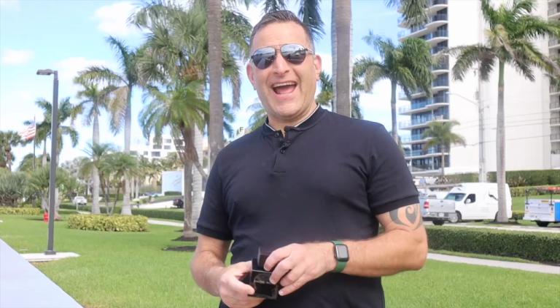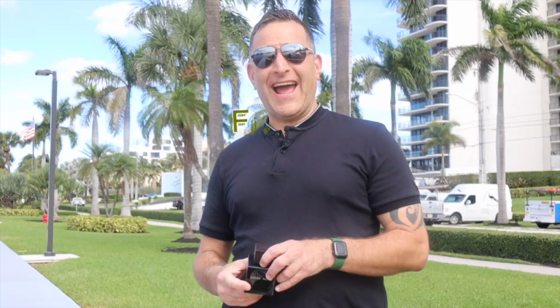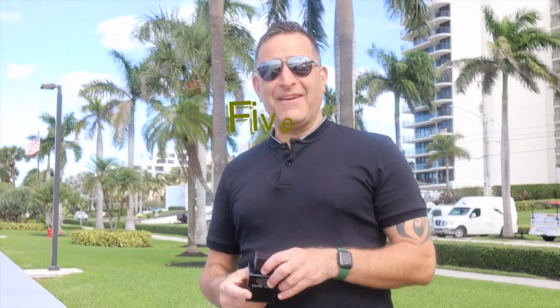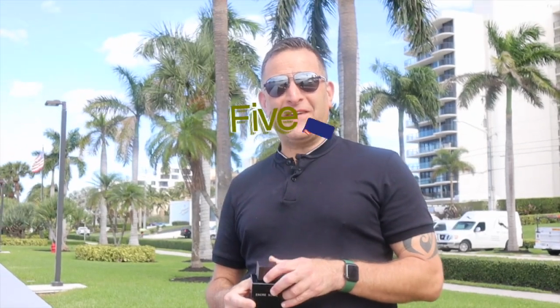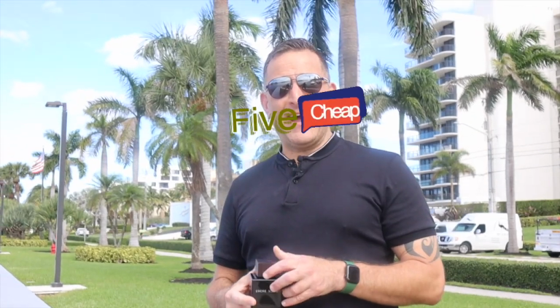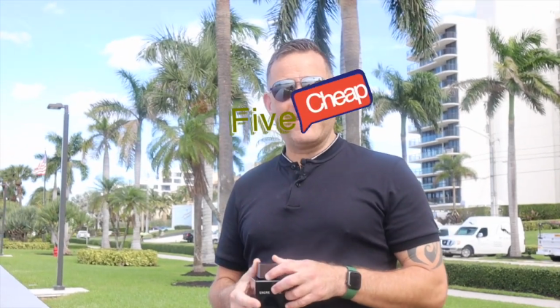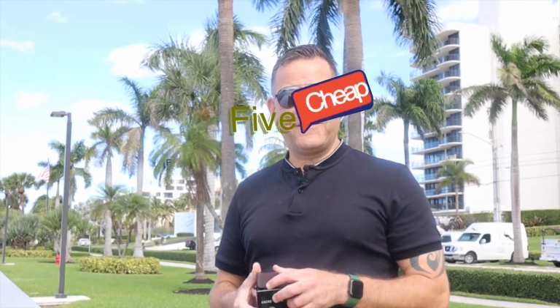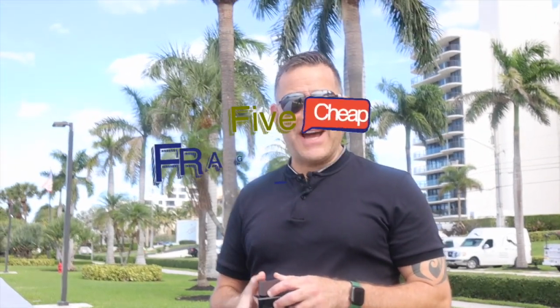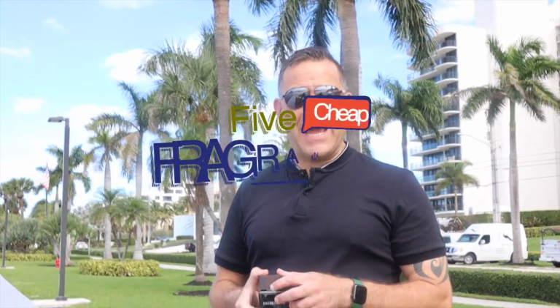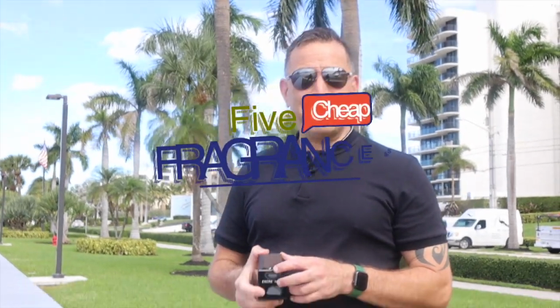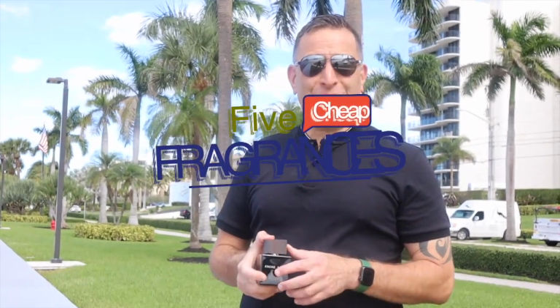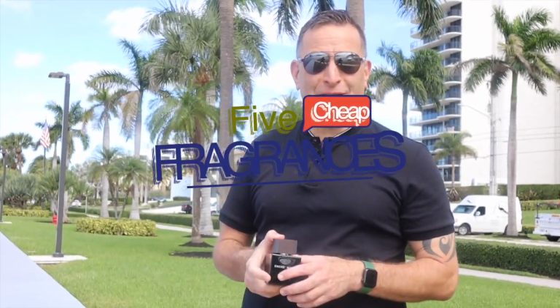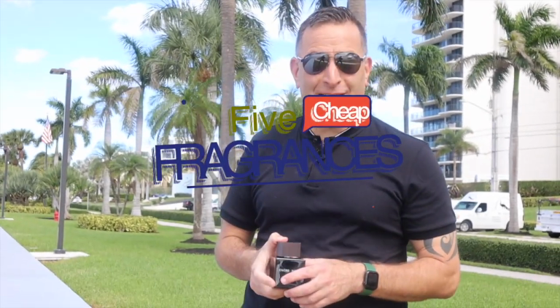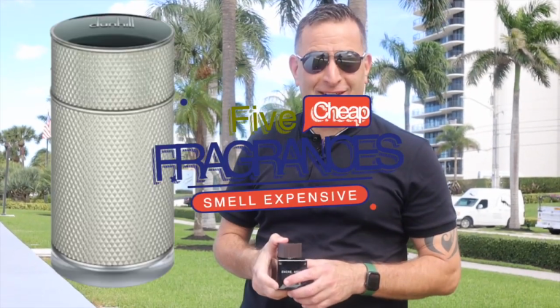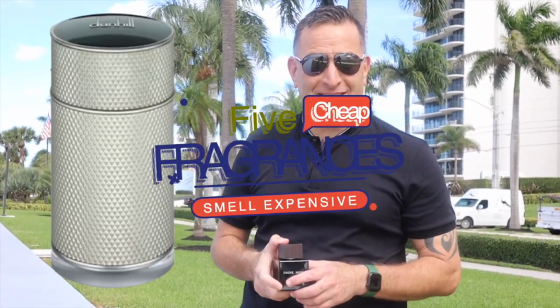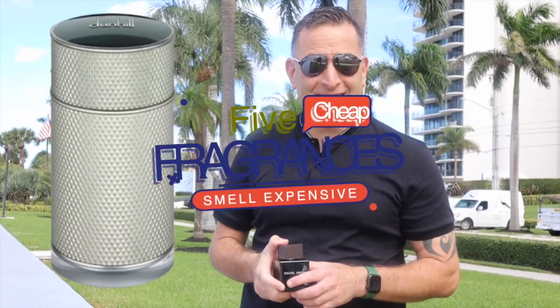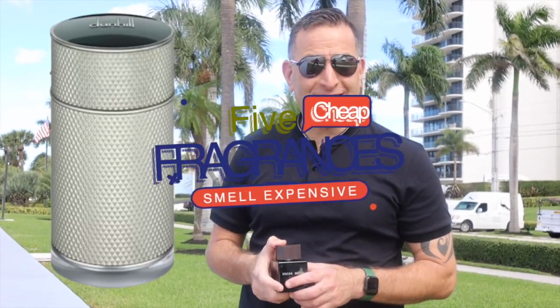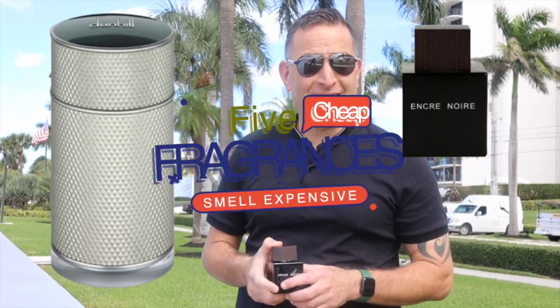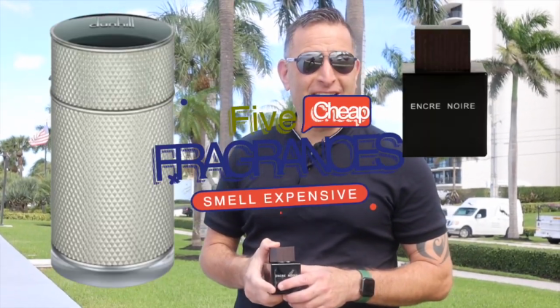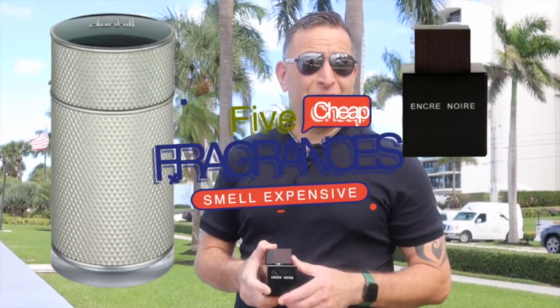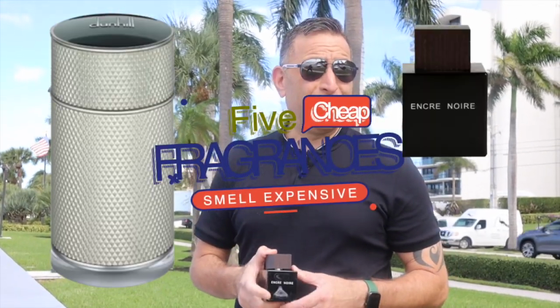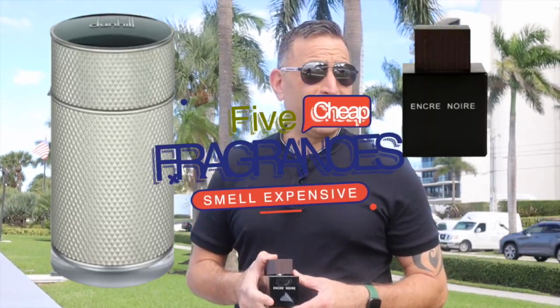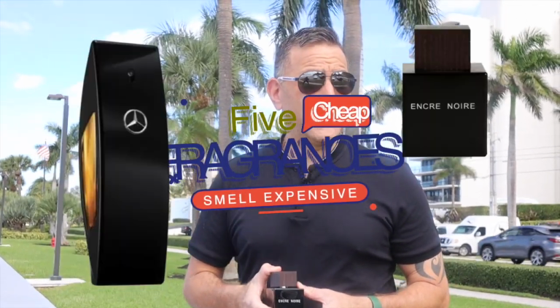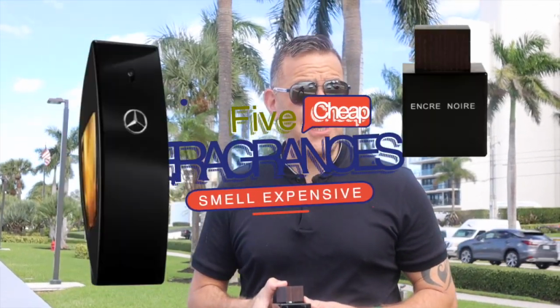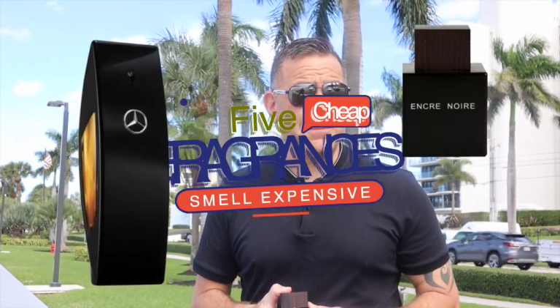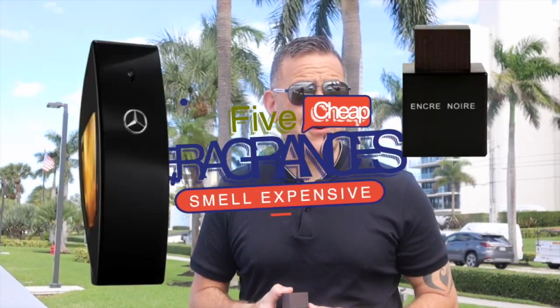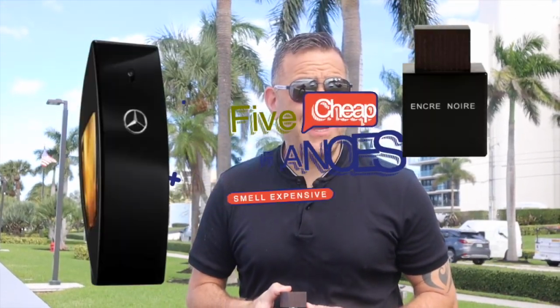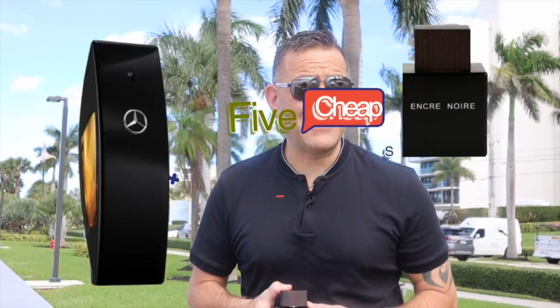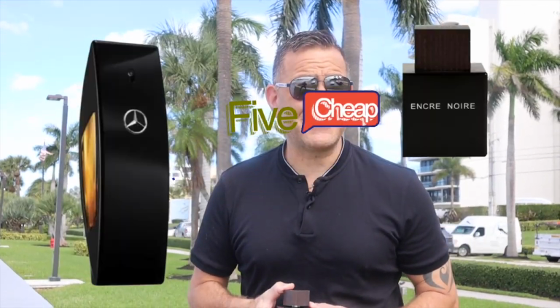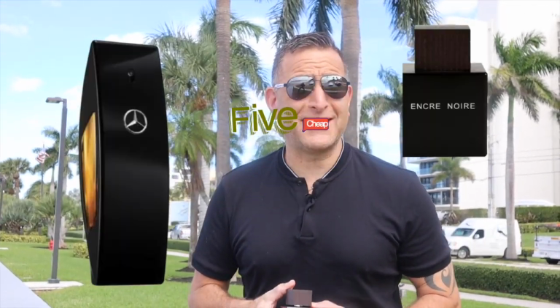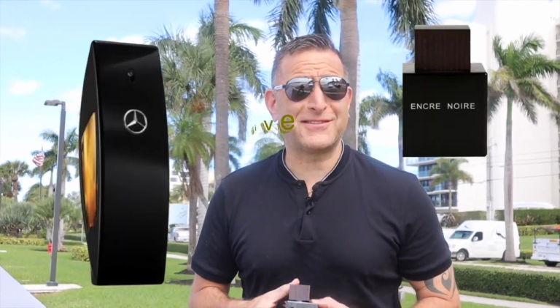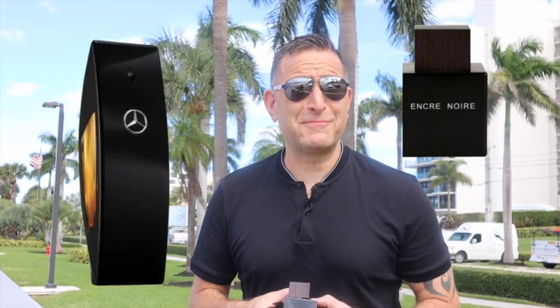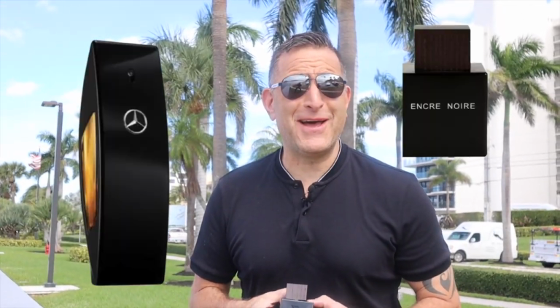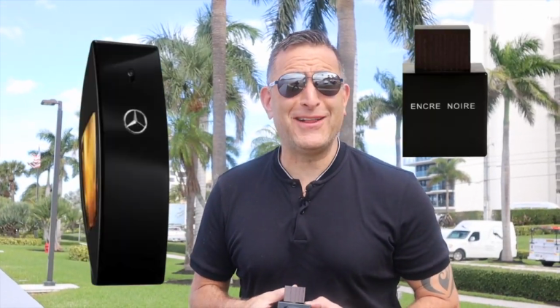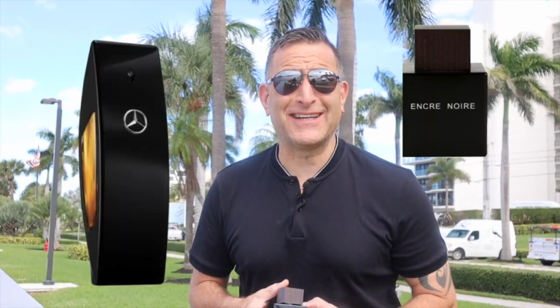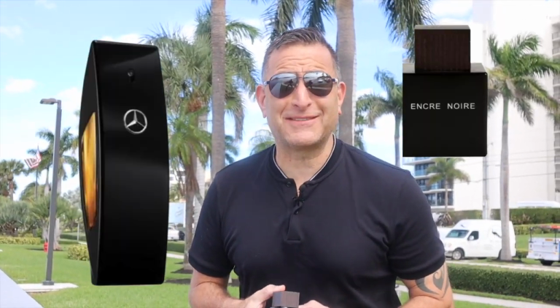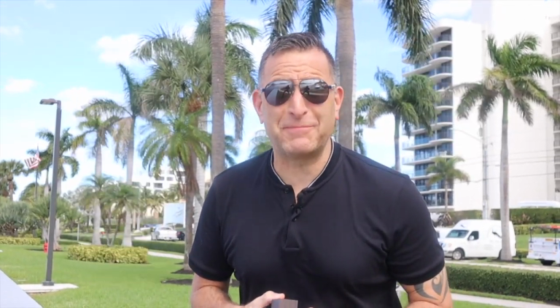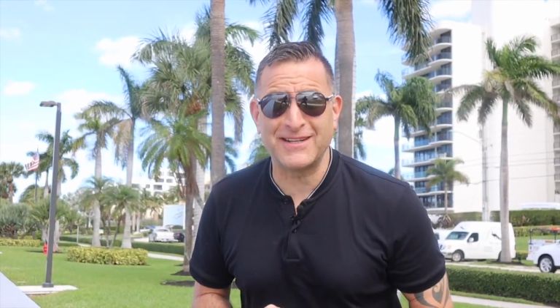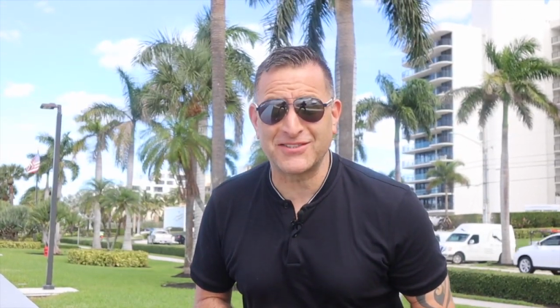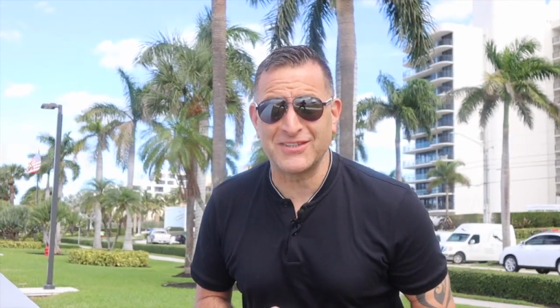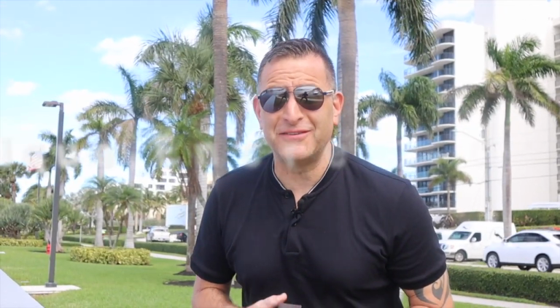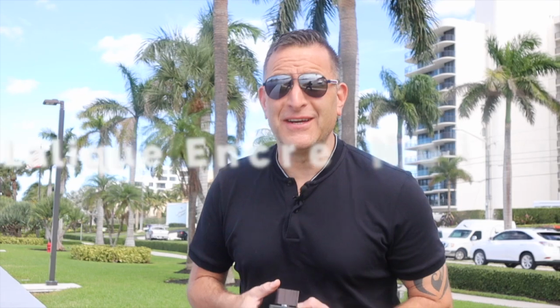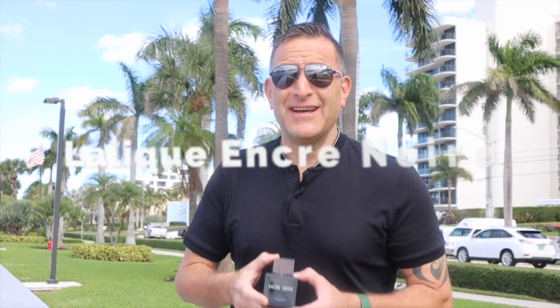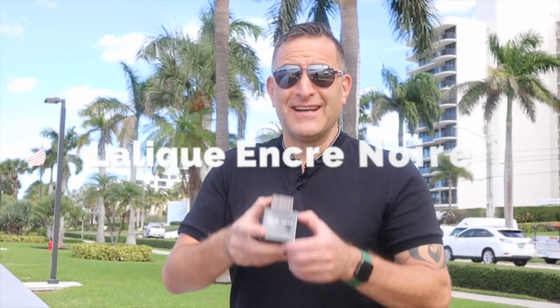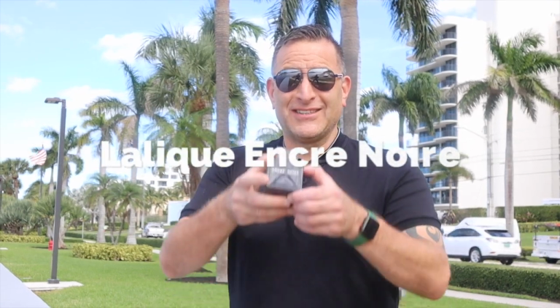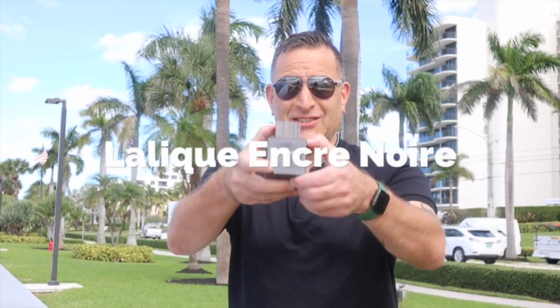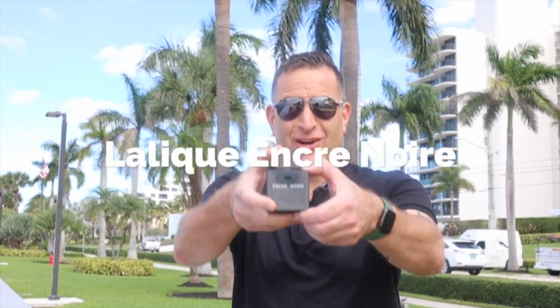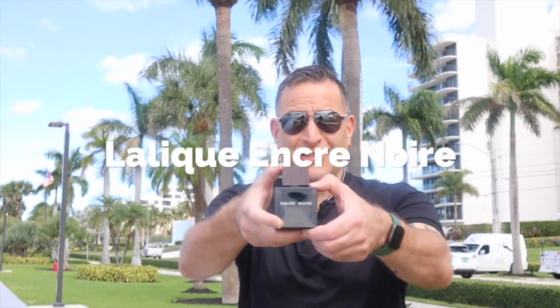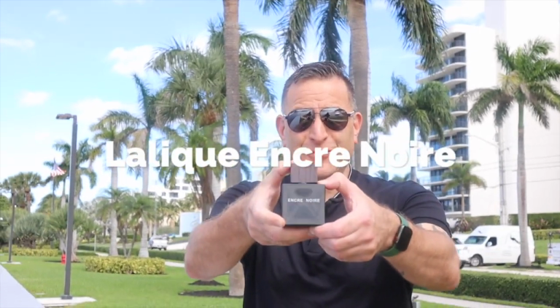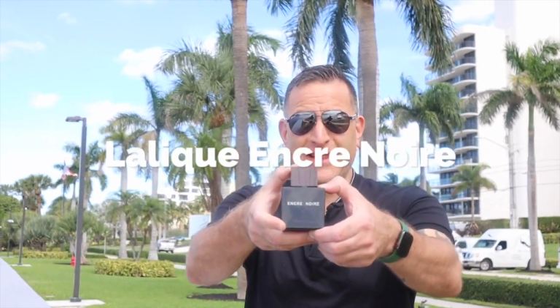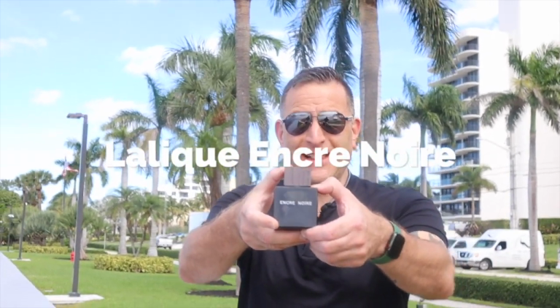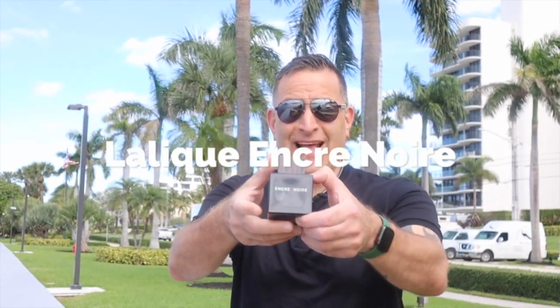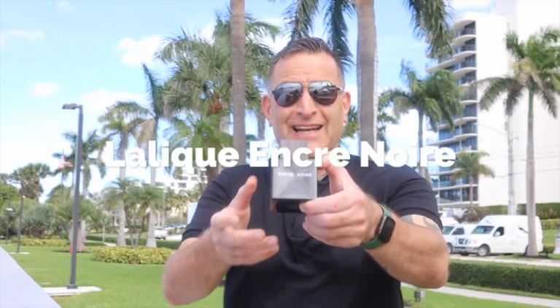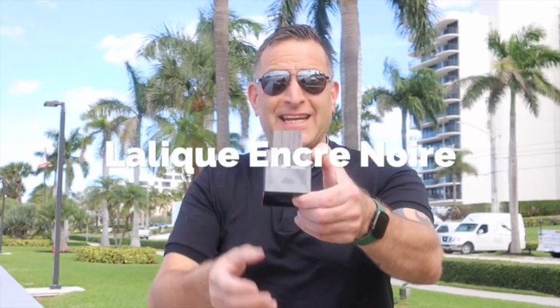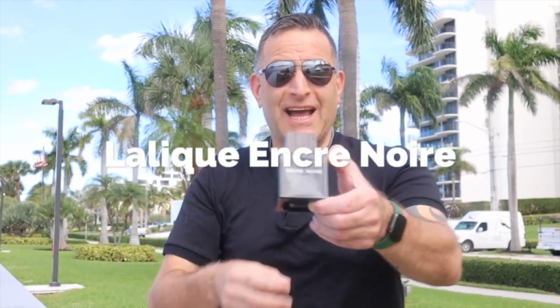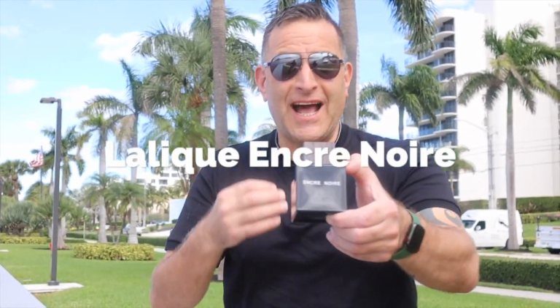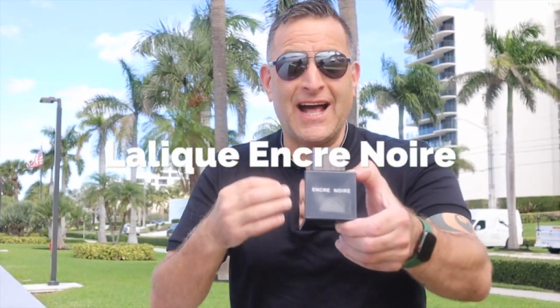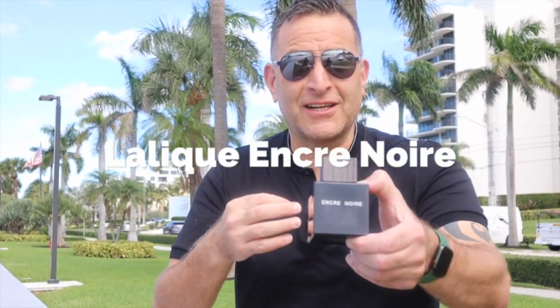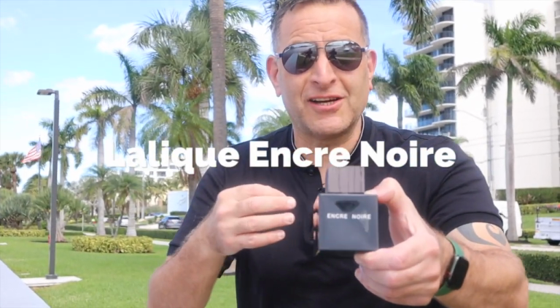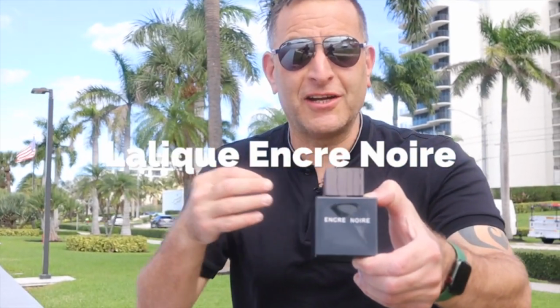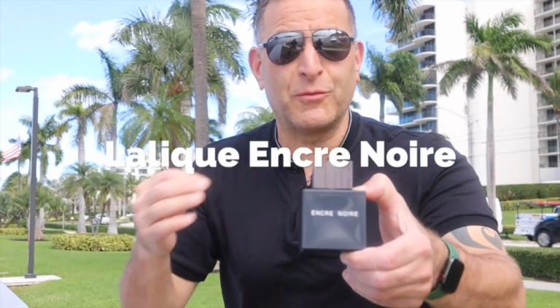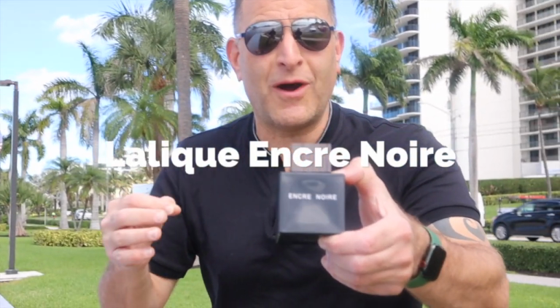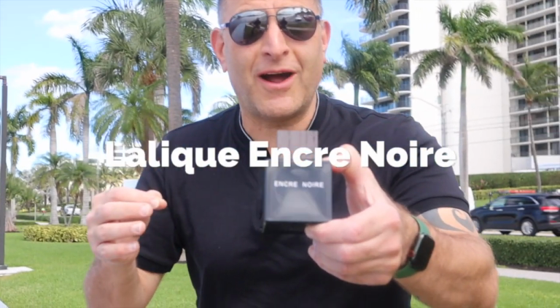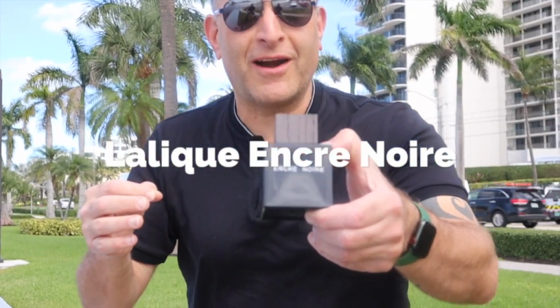I found five fragrances for a cheap price that smell expensive. Starting with Lalique Anca Noir.